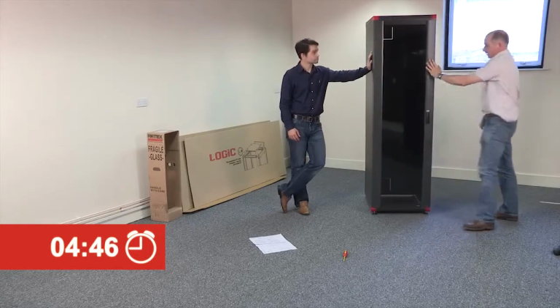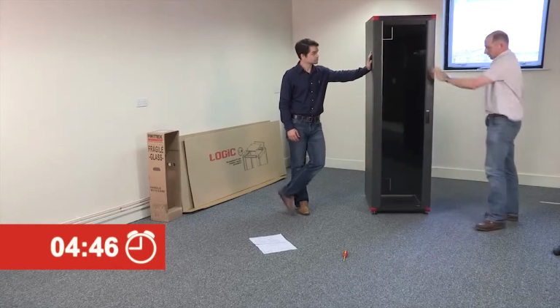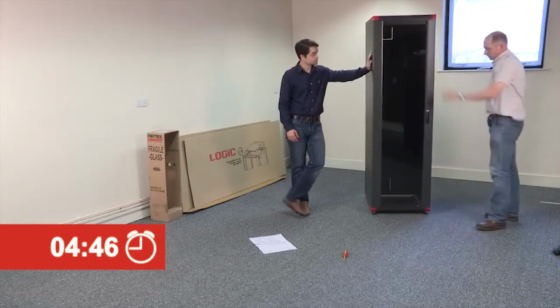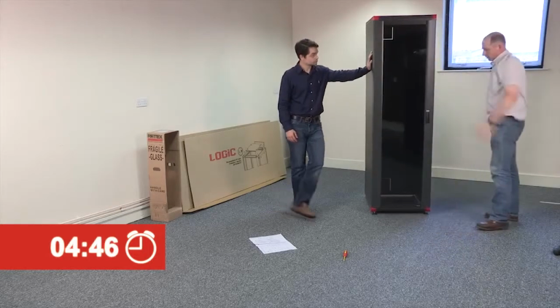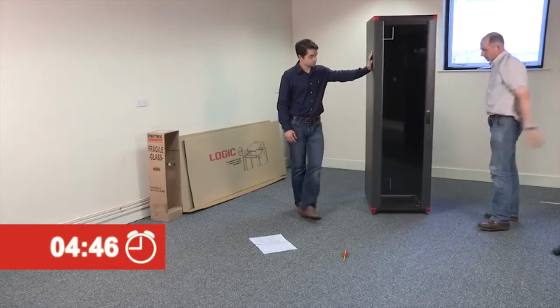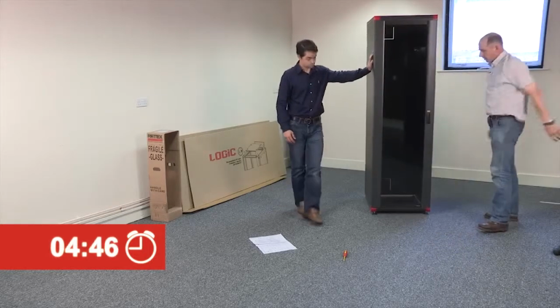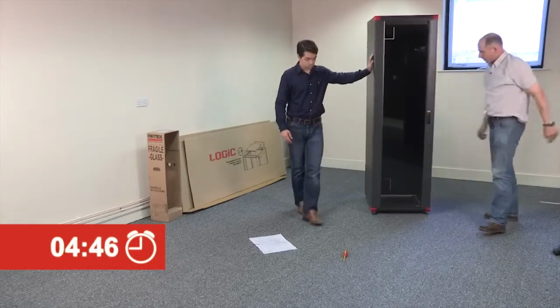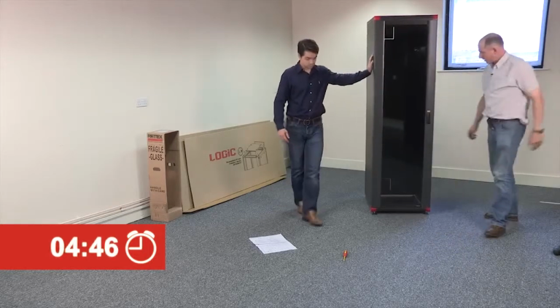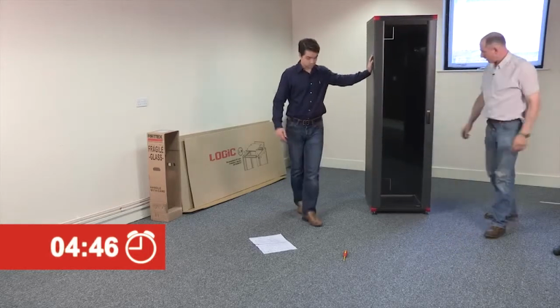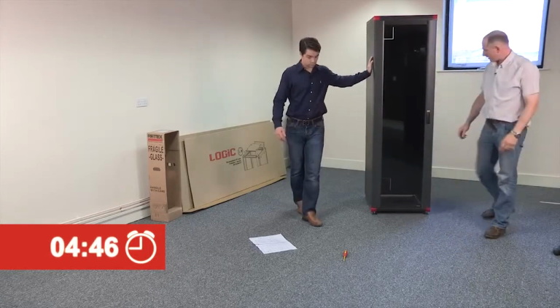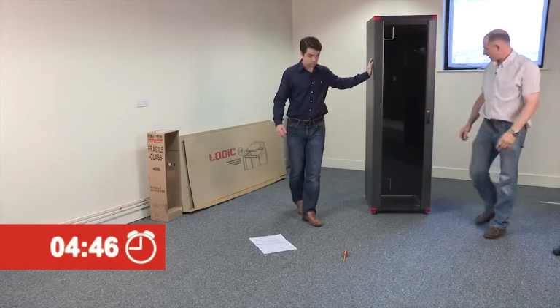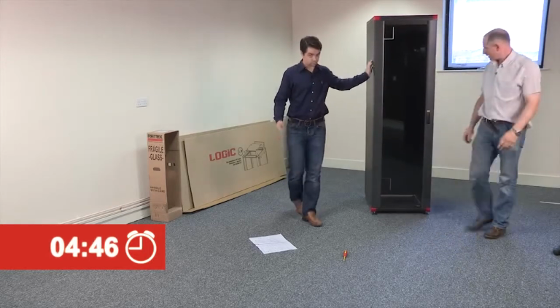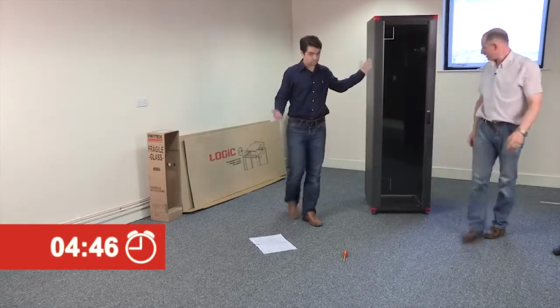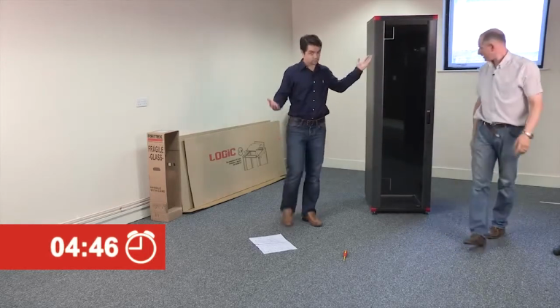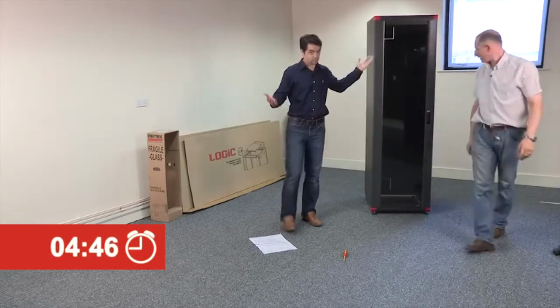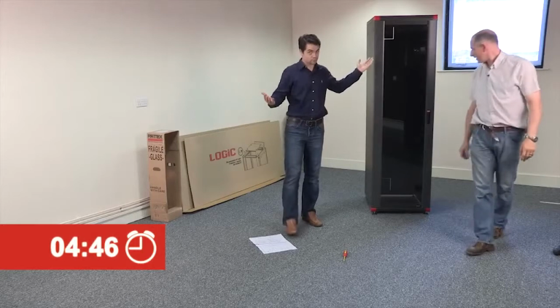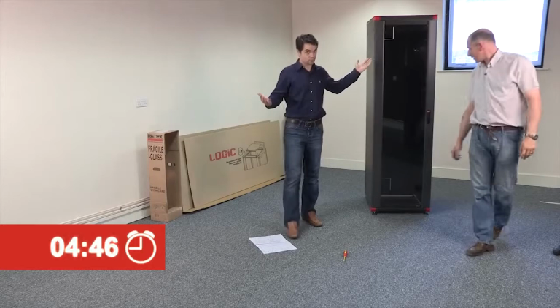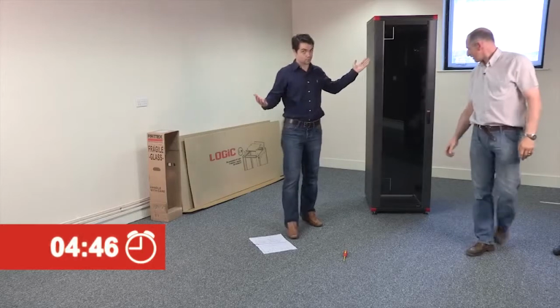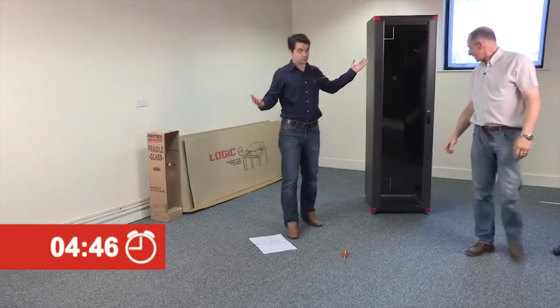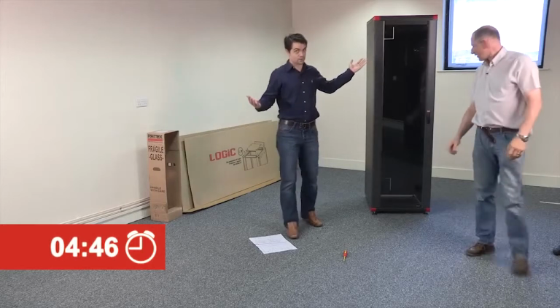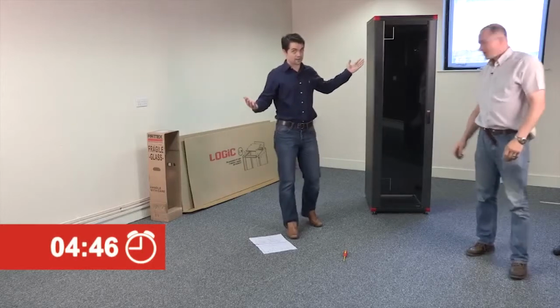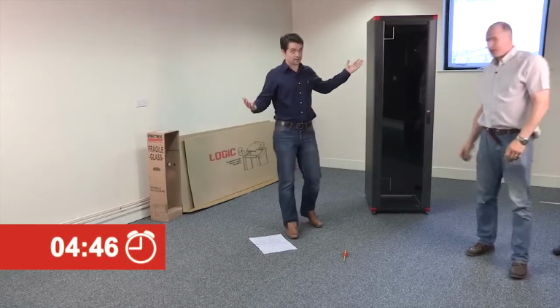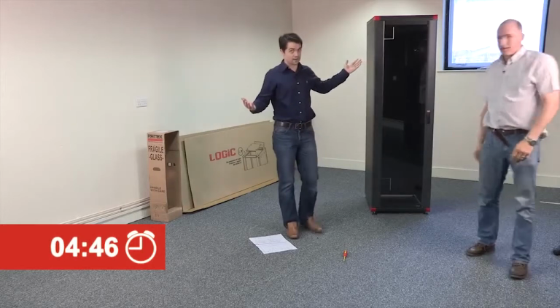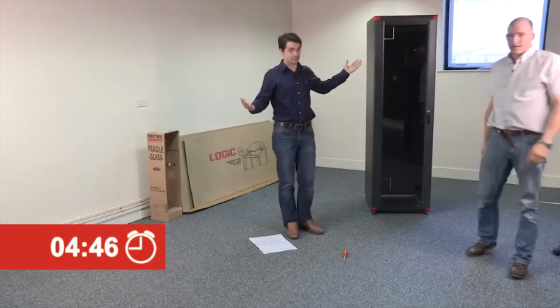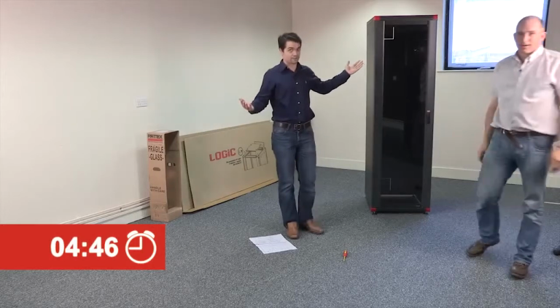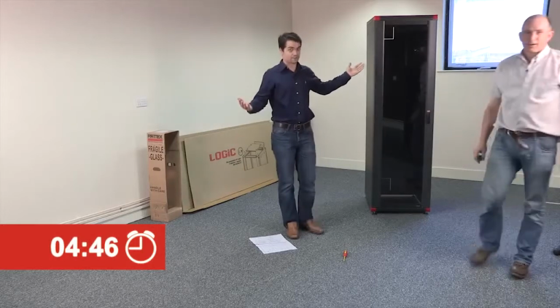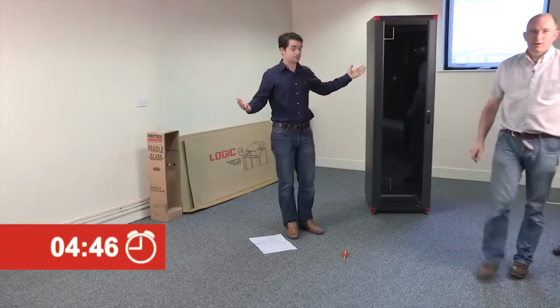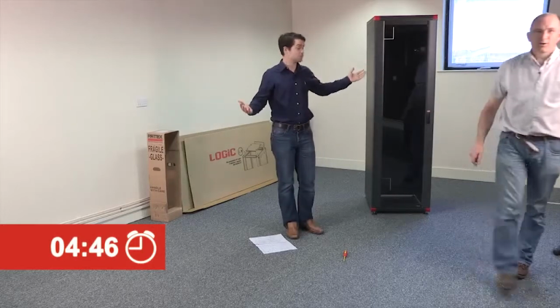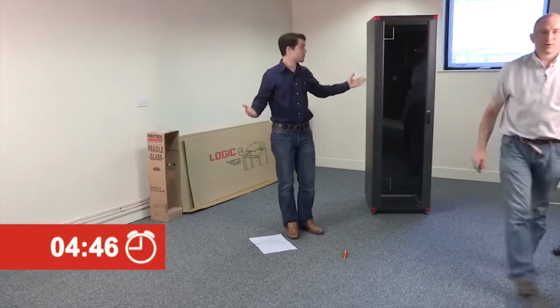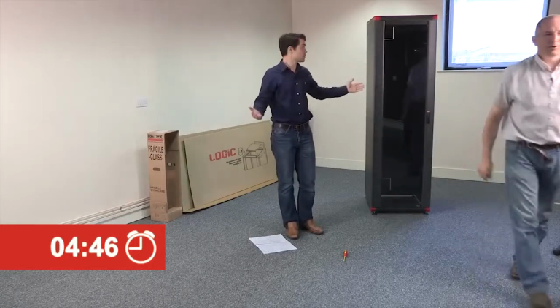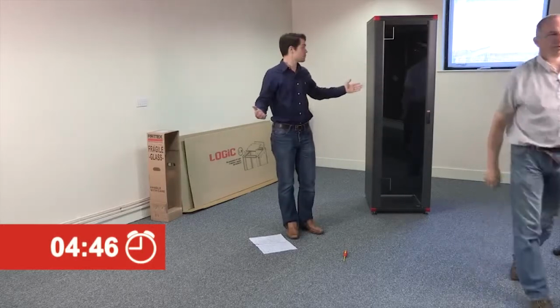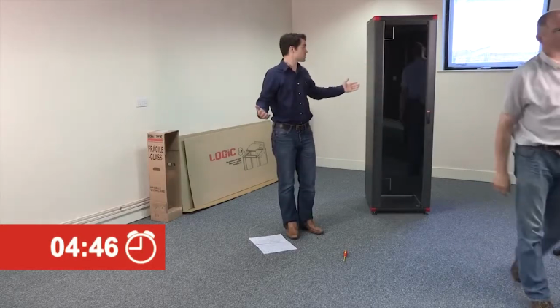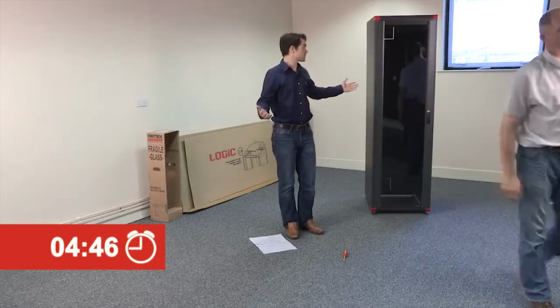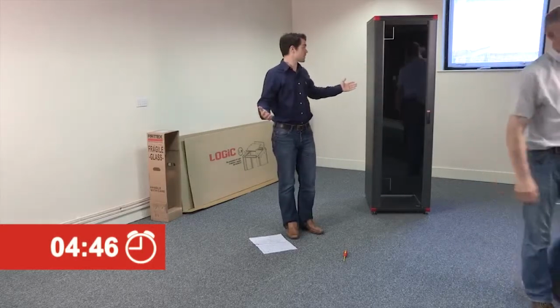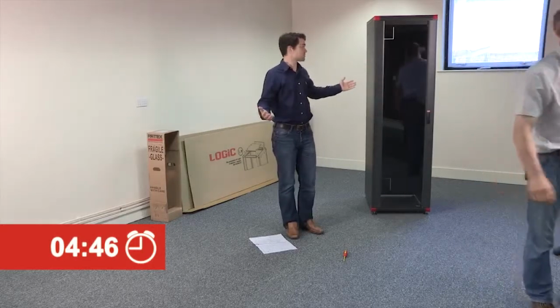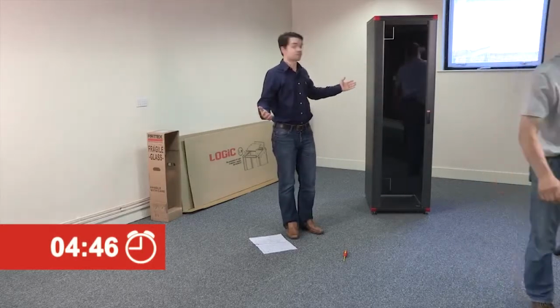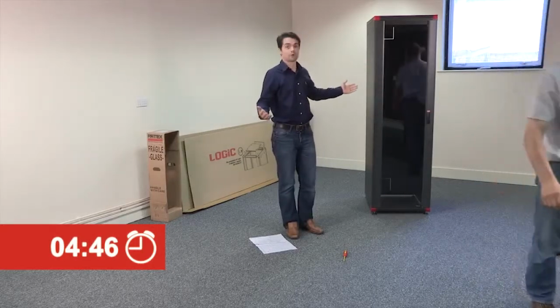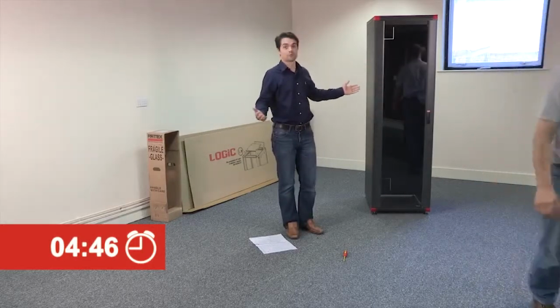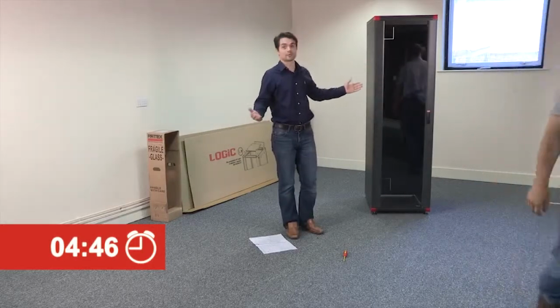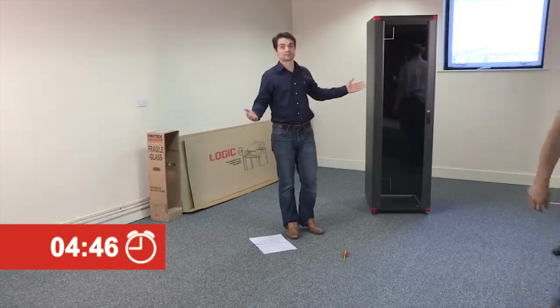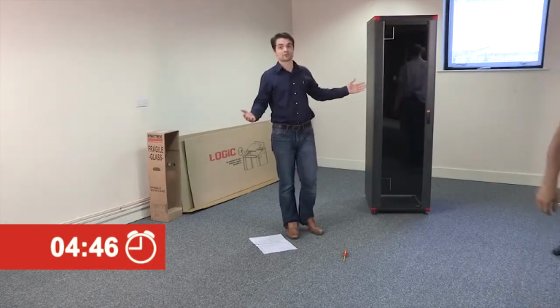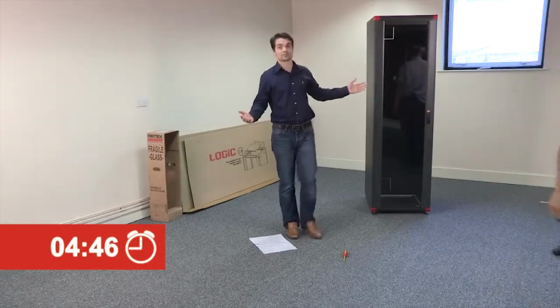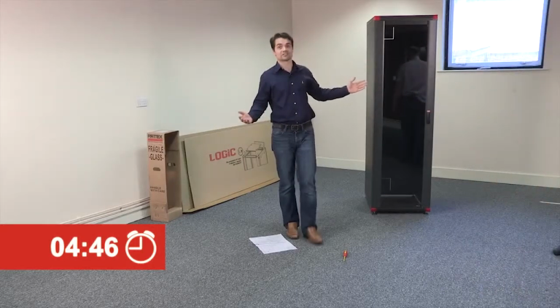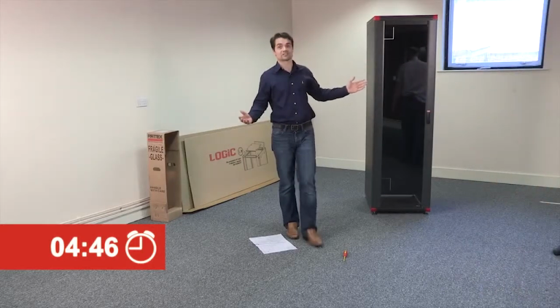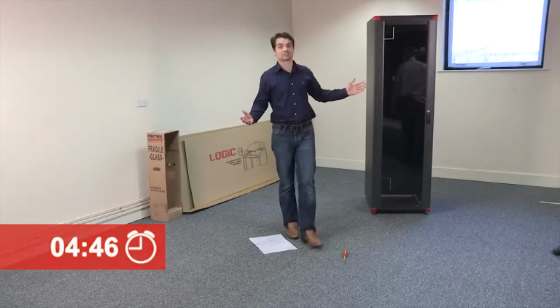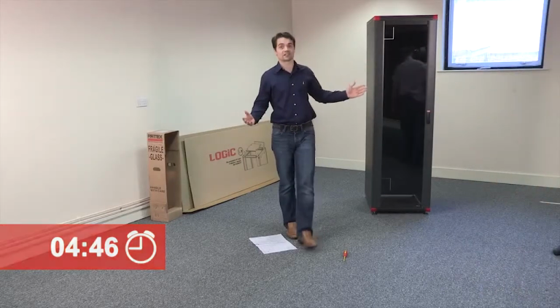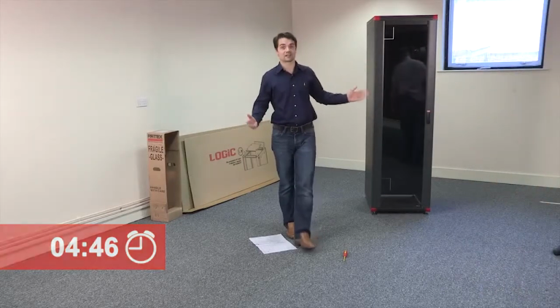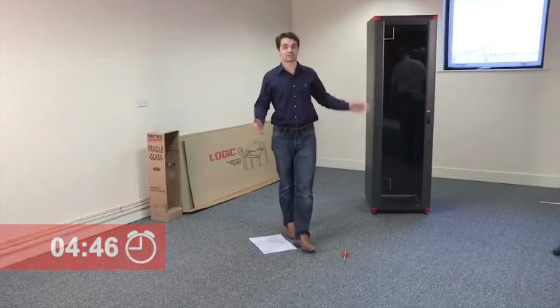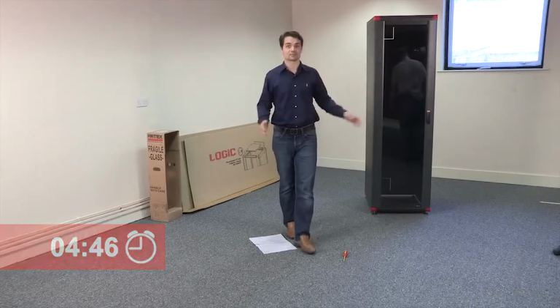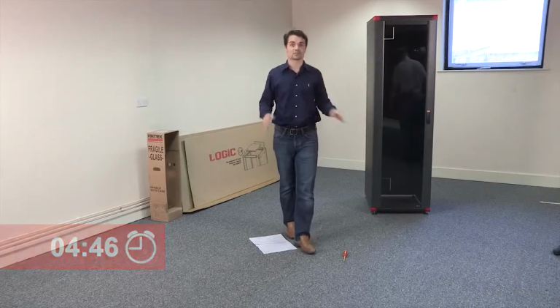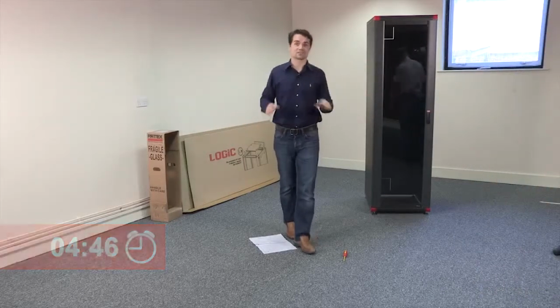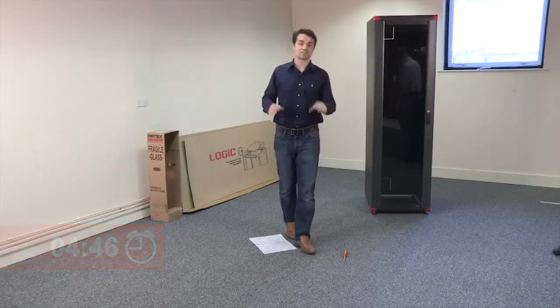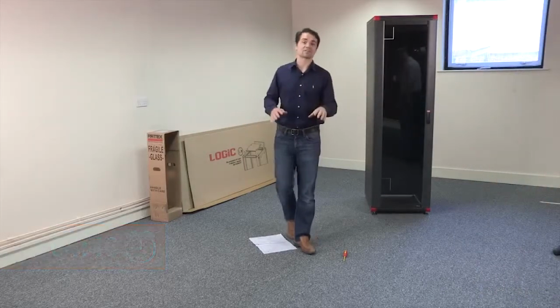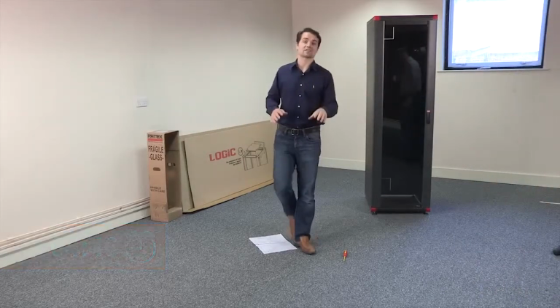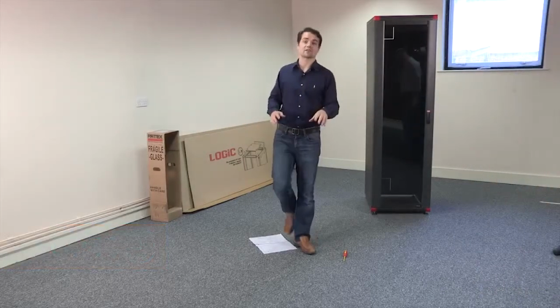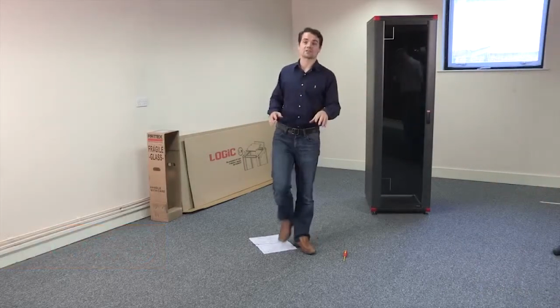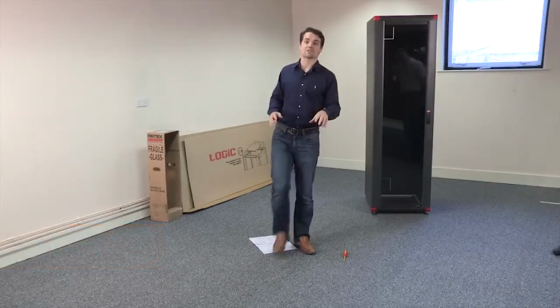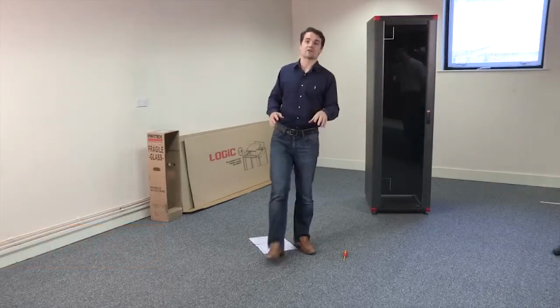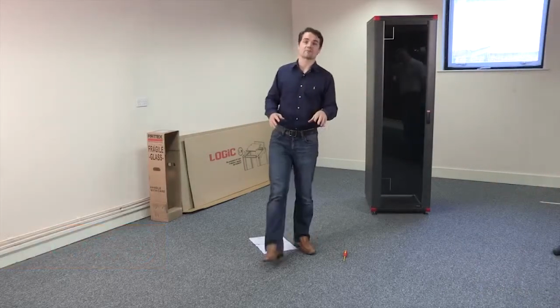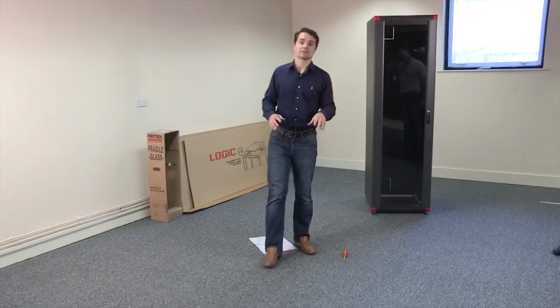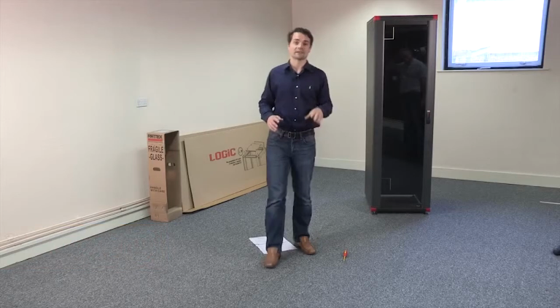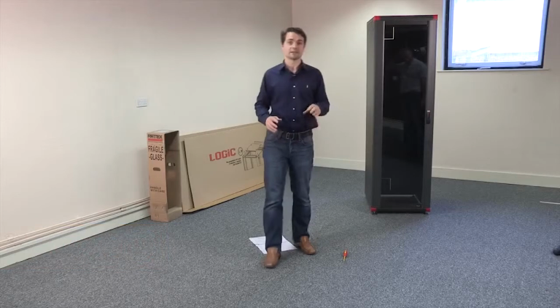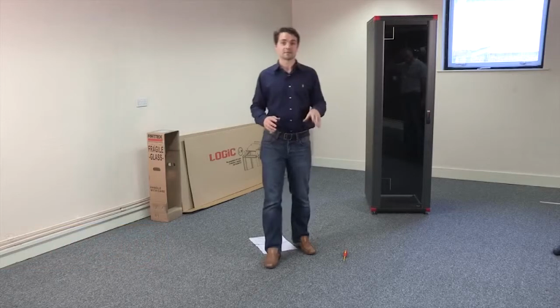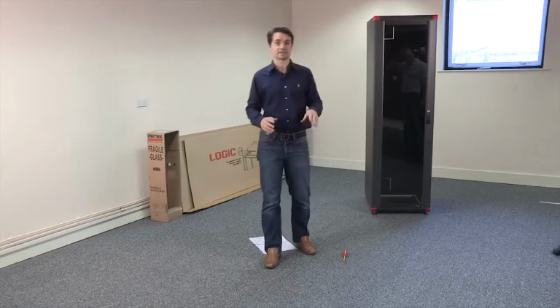Stop the clock. There you have it — put together in 4 minutes and 46 seconds, which is just under the 5-minute limit.